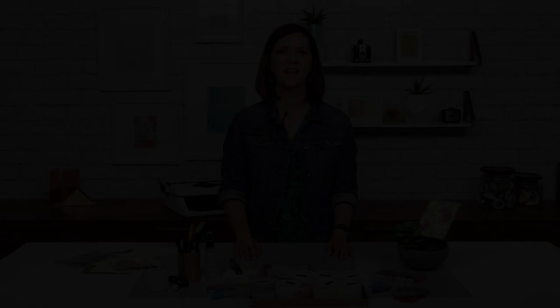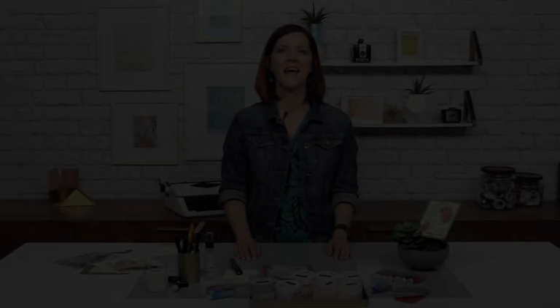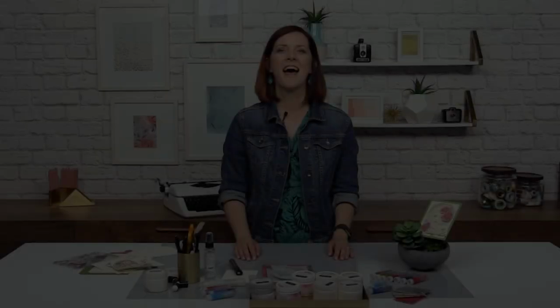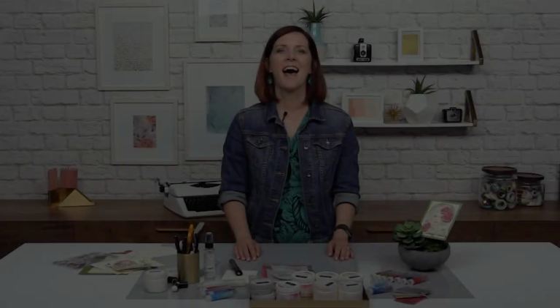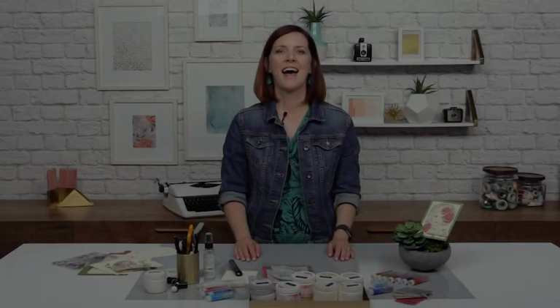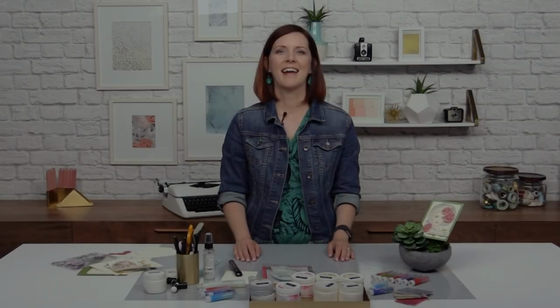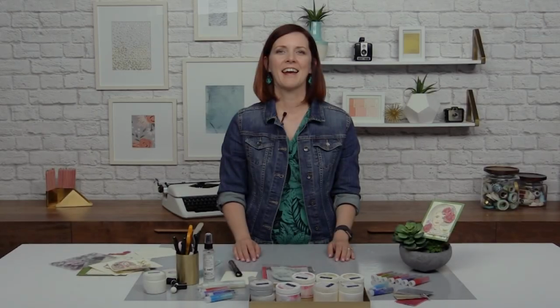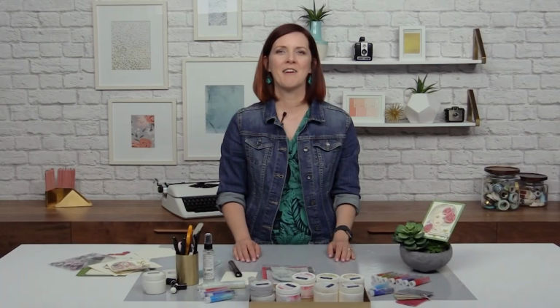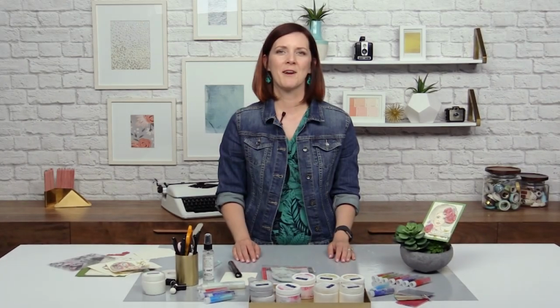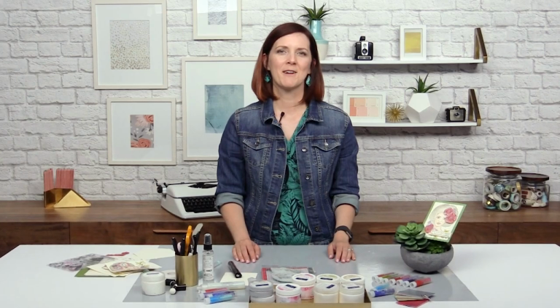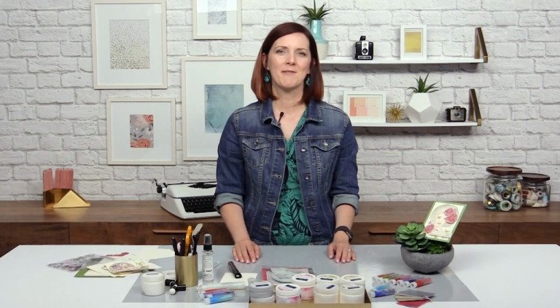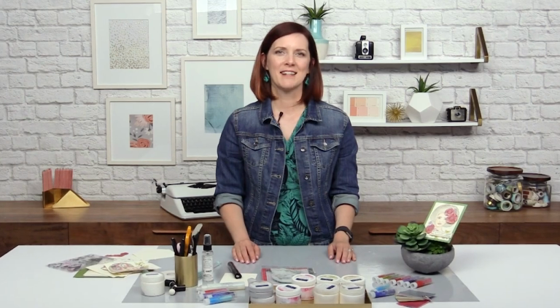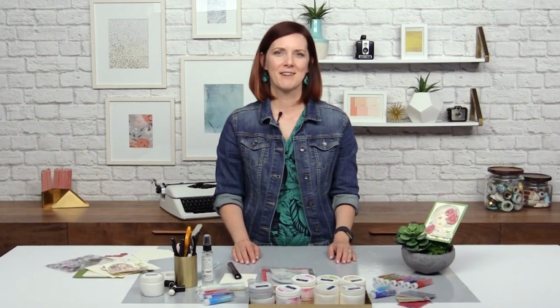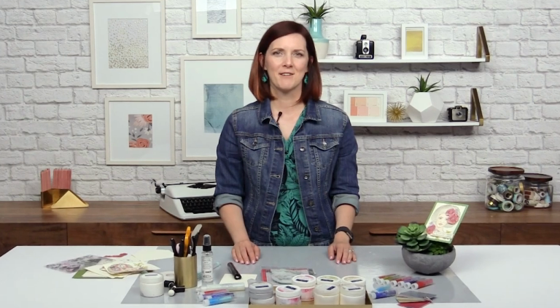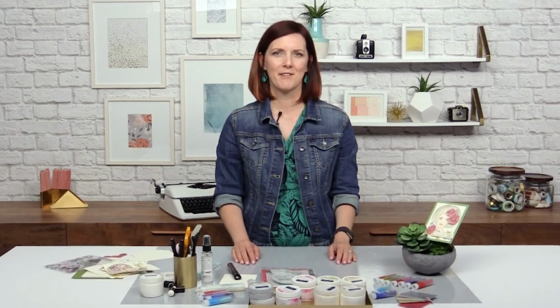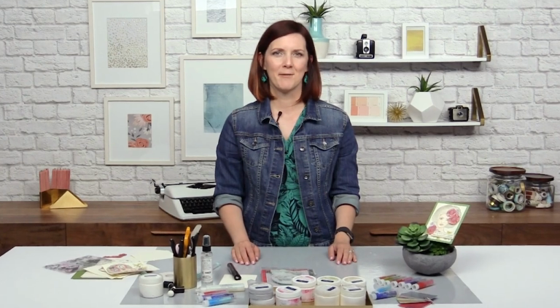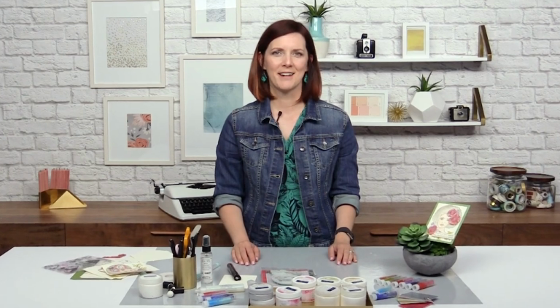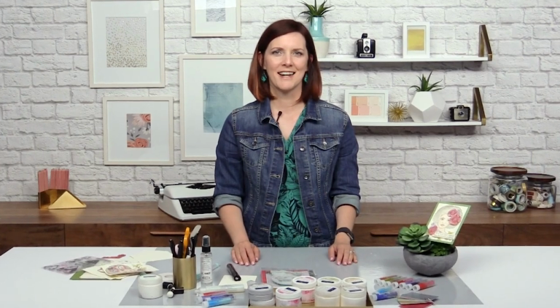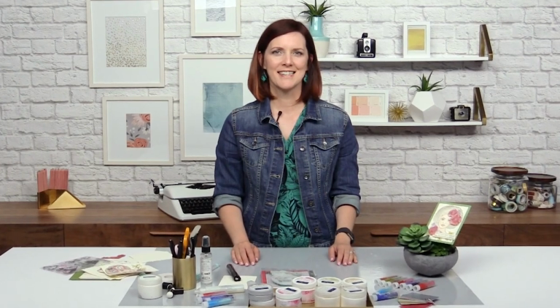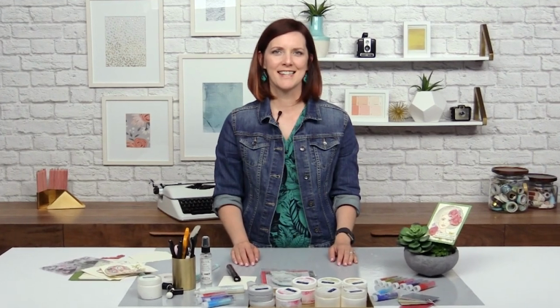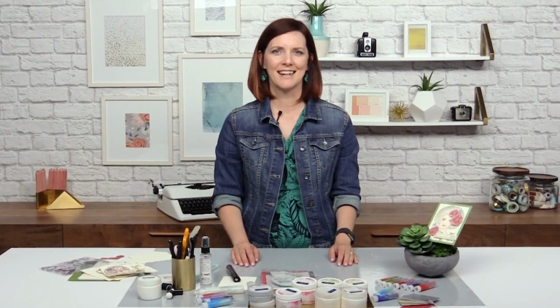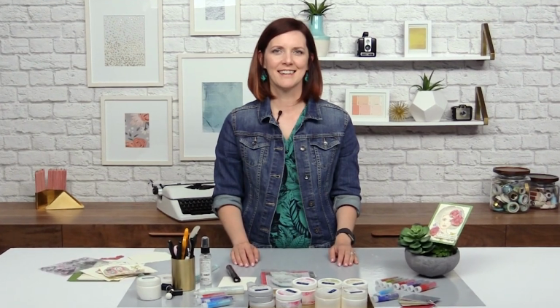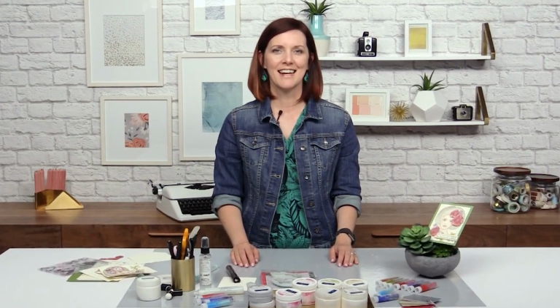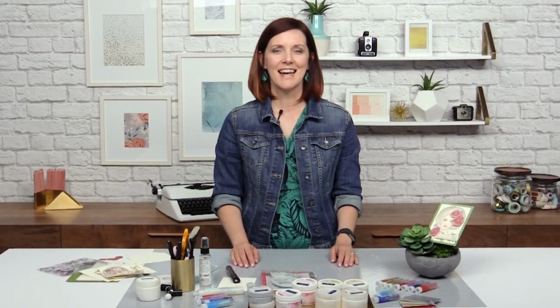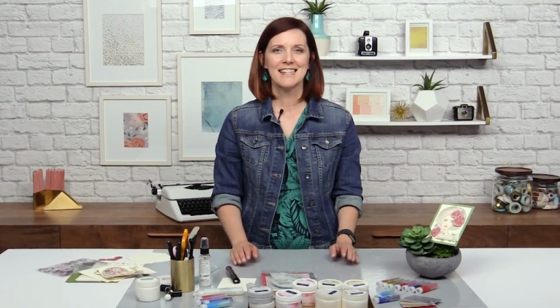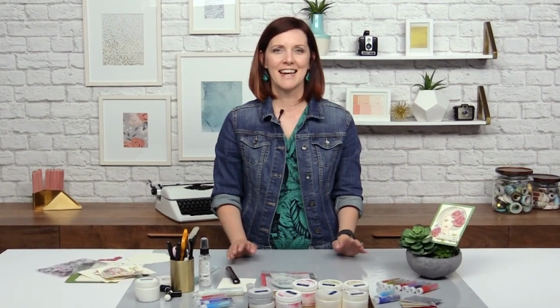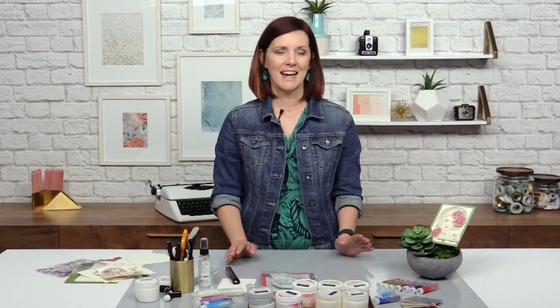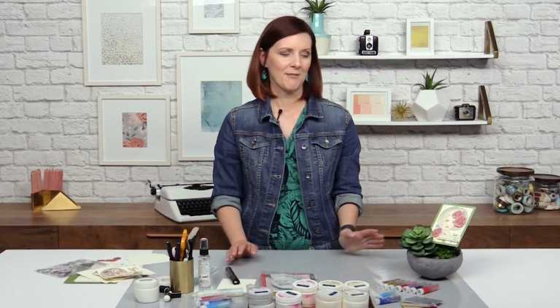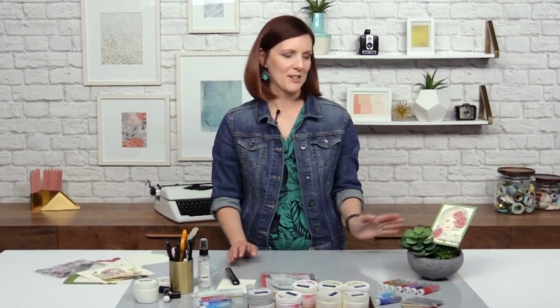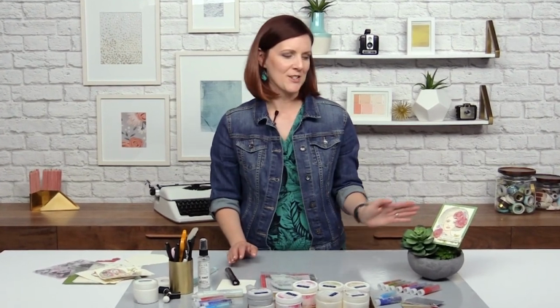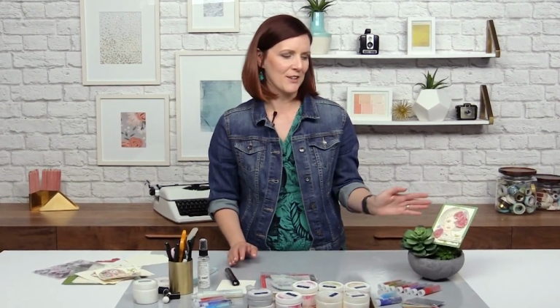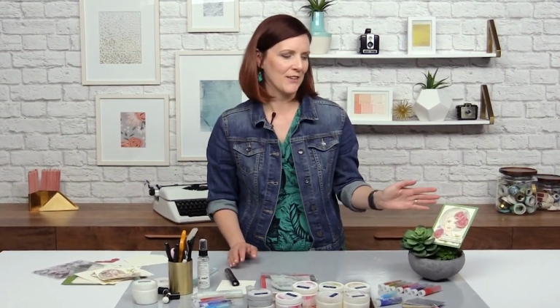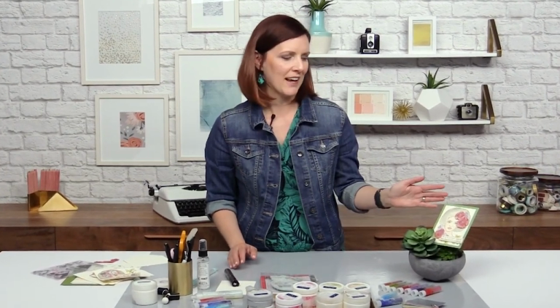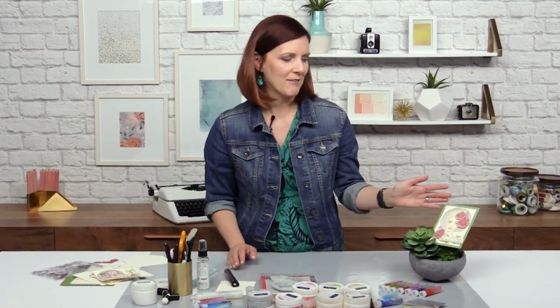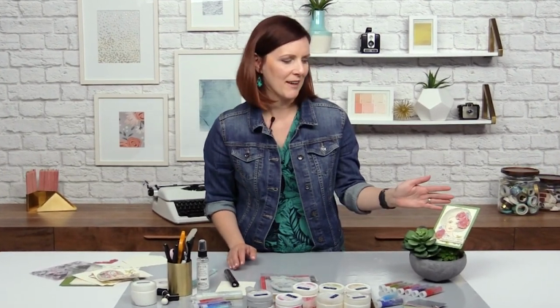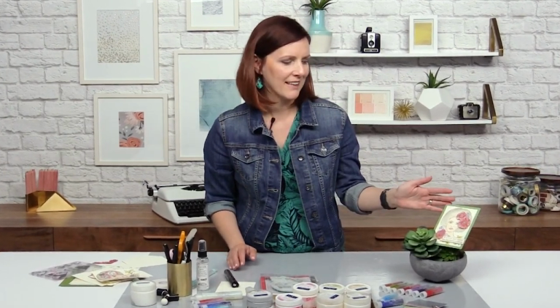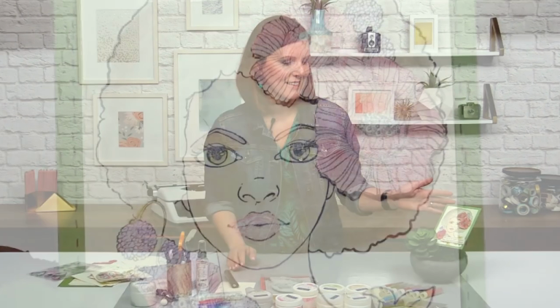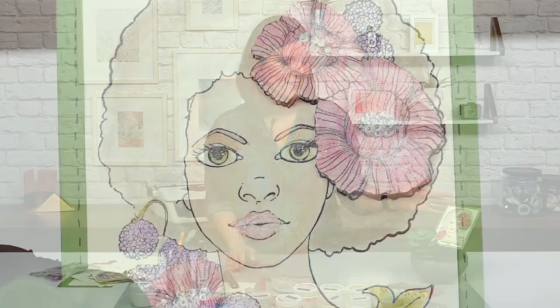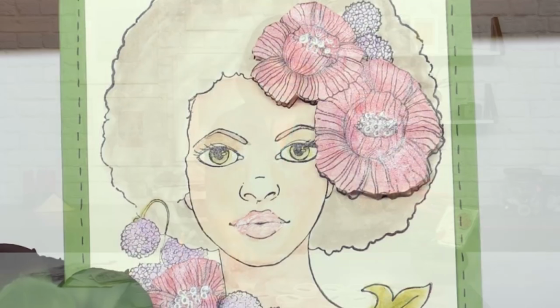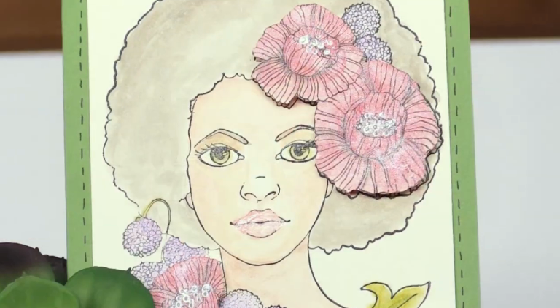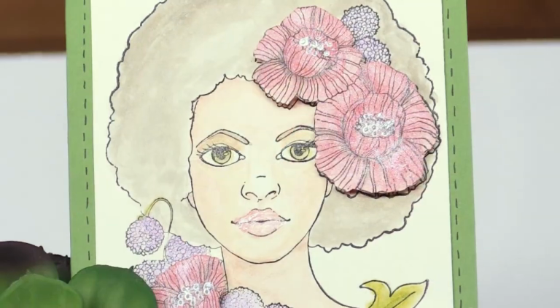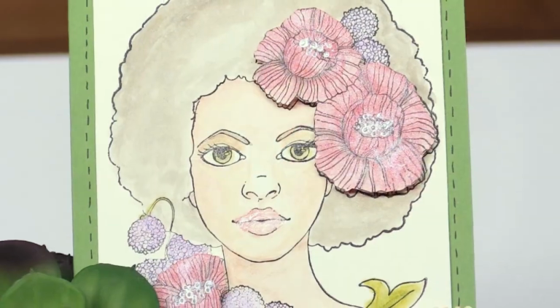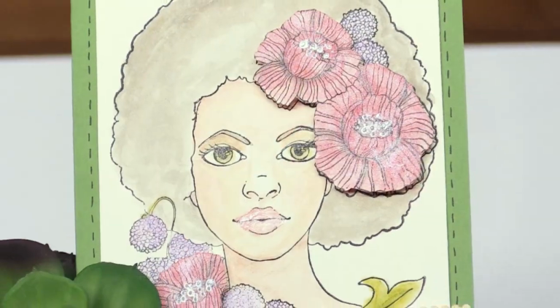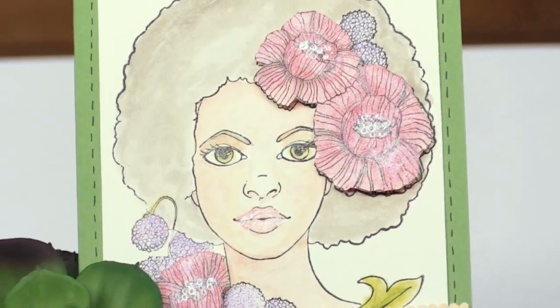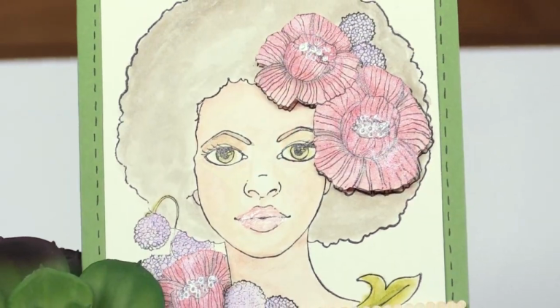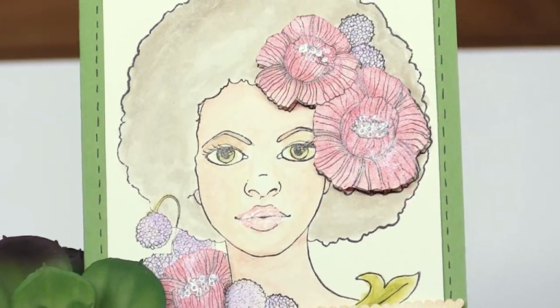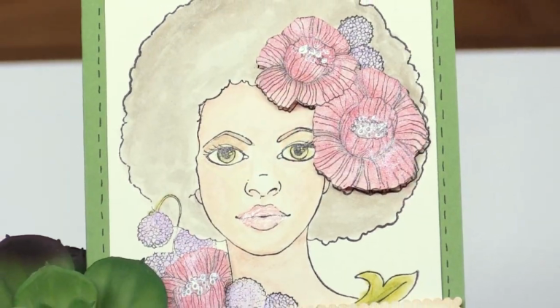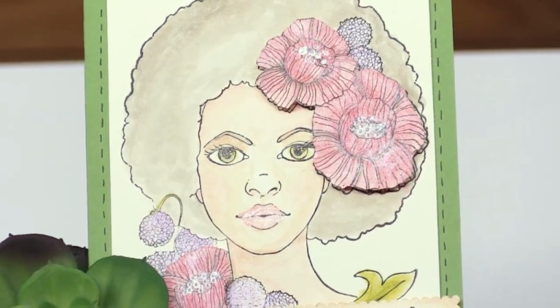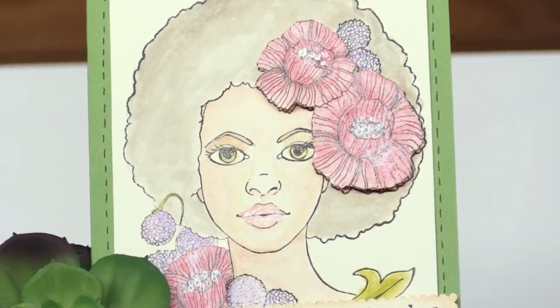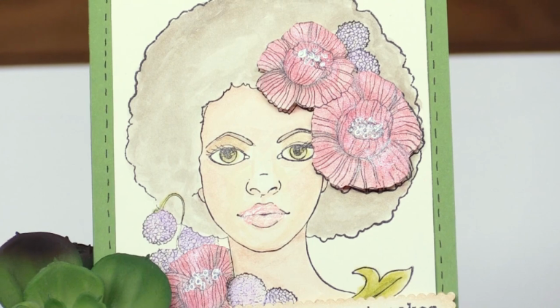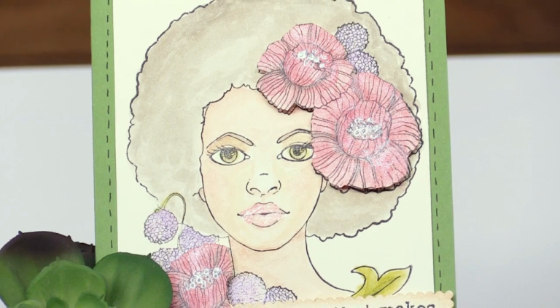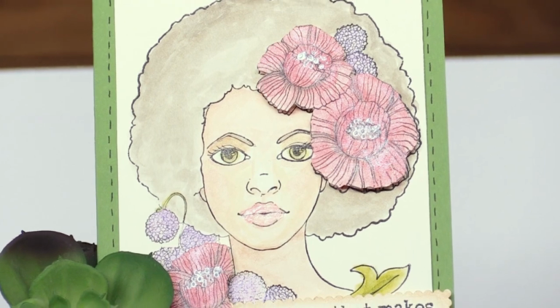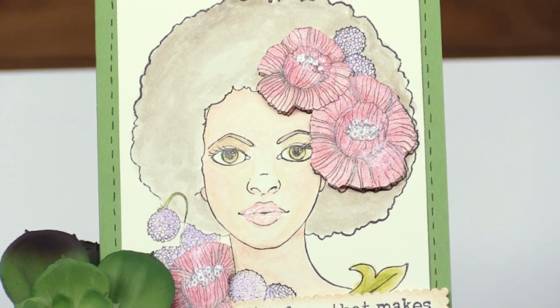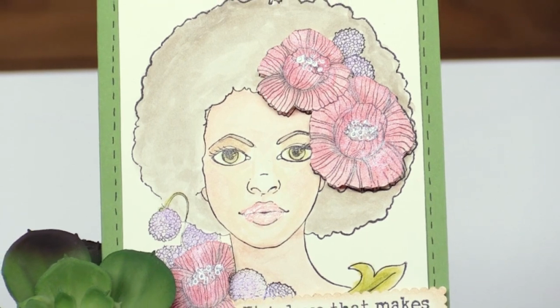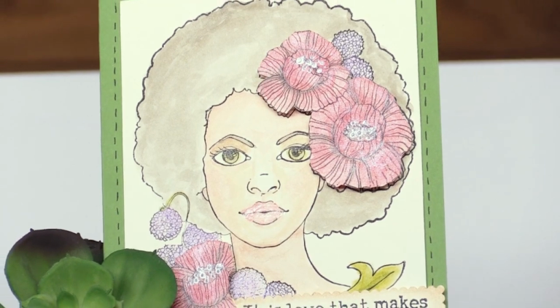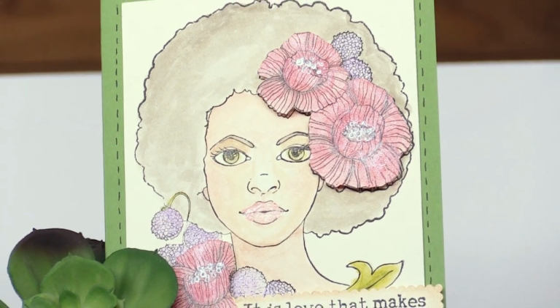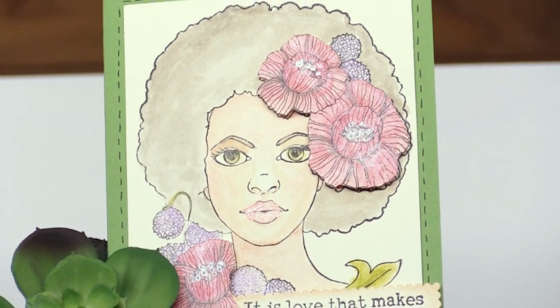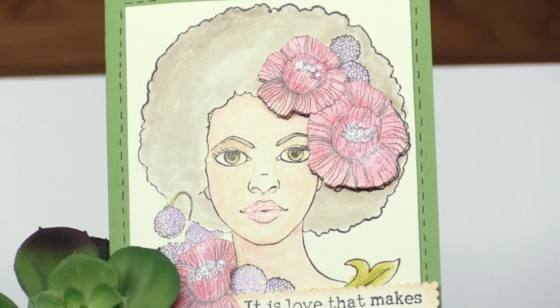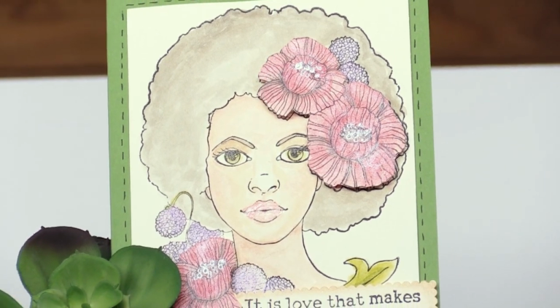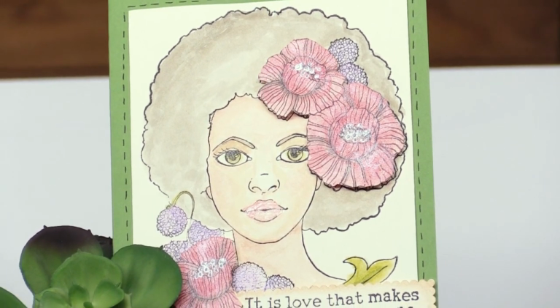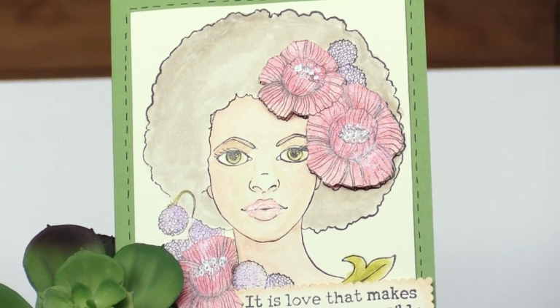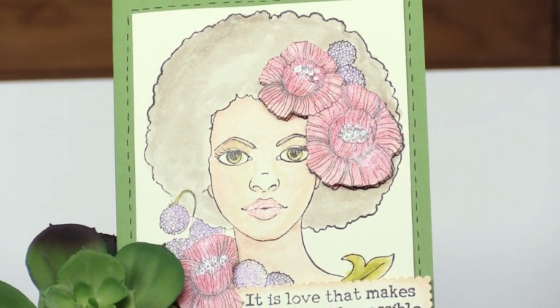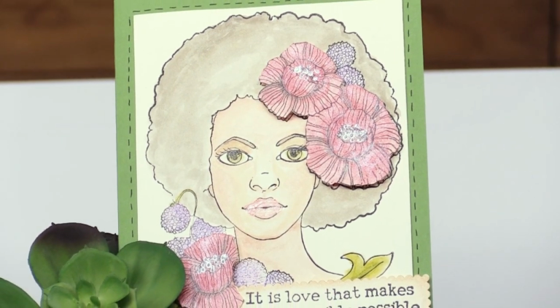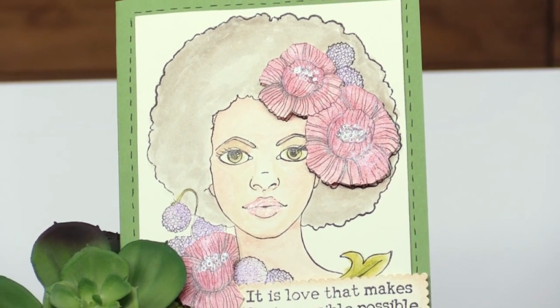Hi, I'm Erin Basso with Faber-Castell. Today I'm going to show you how to make this card using this beautiful little girl on it.